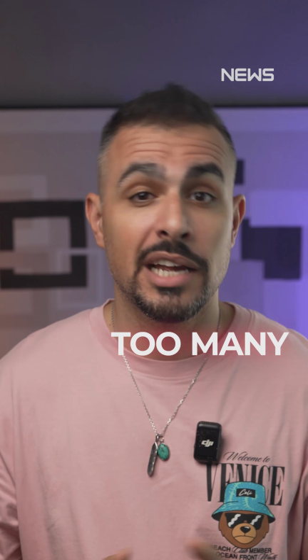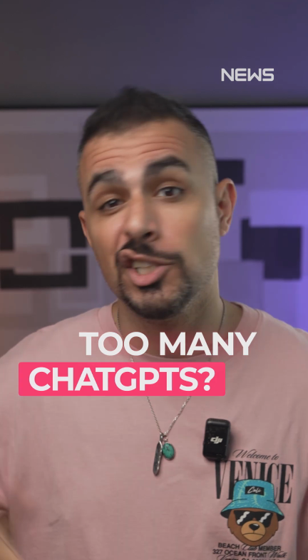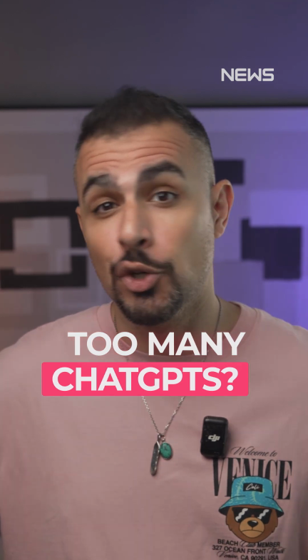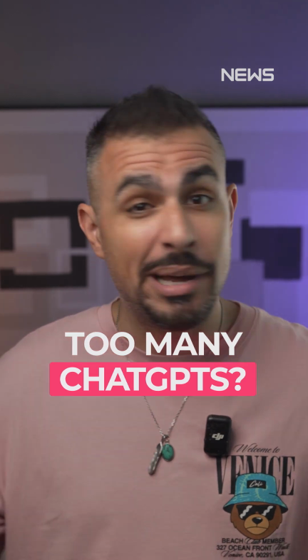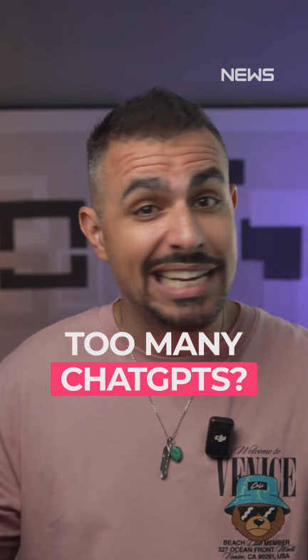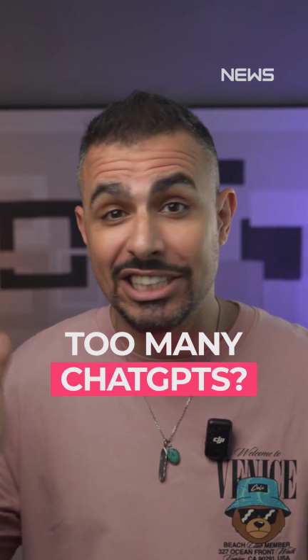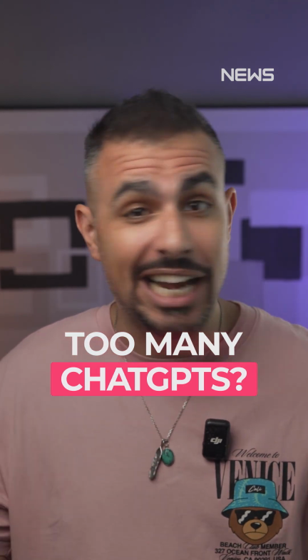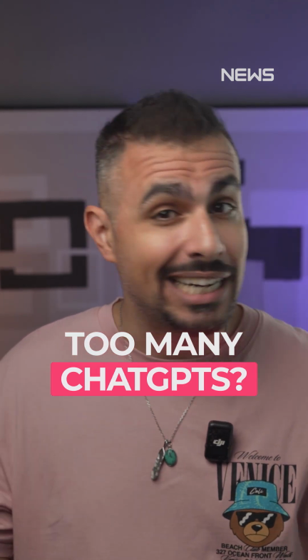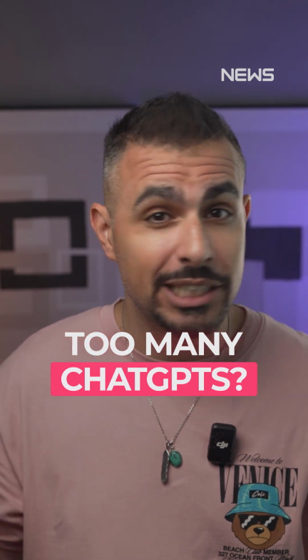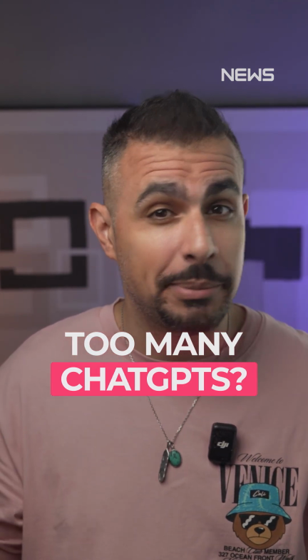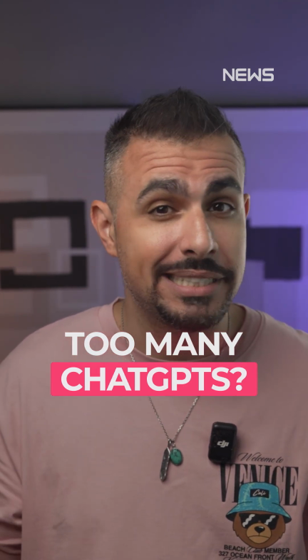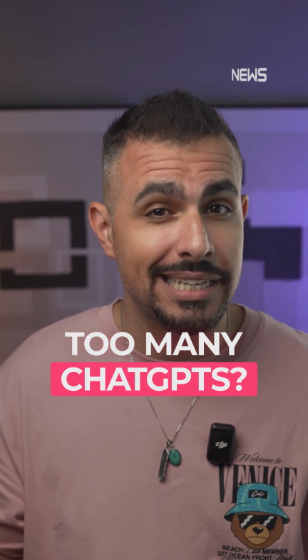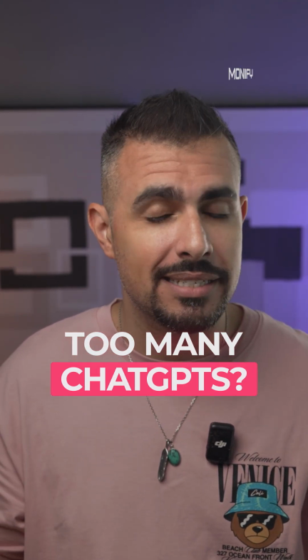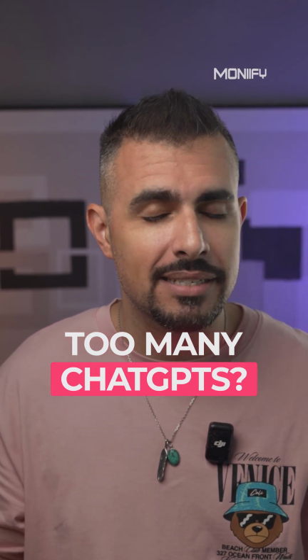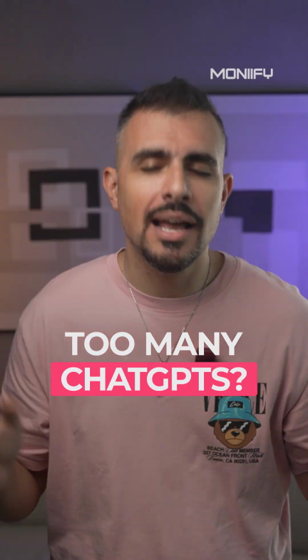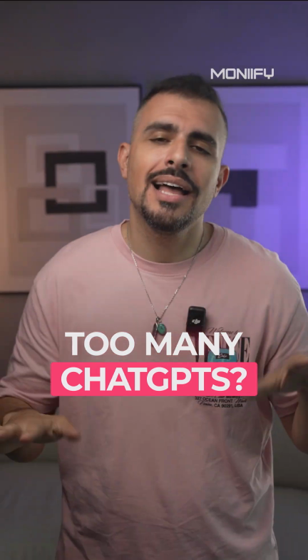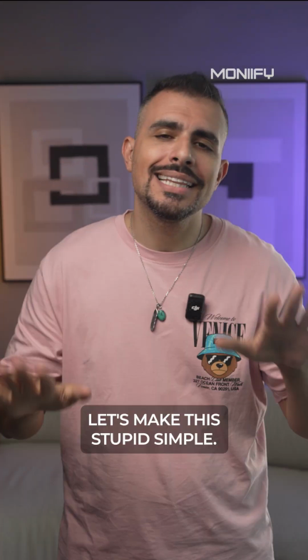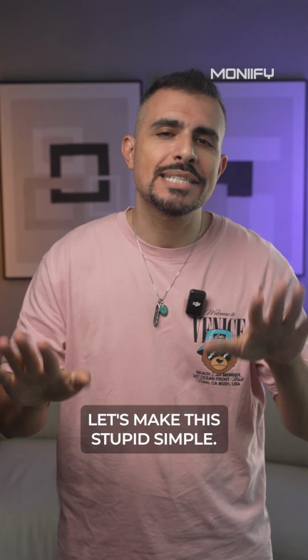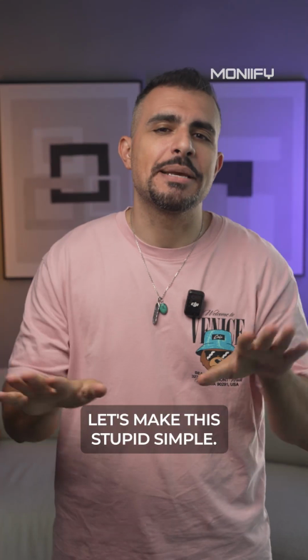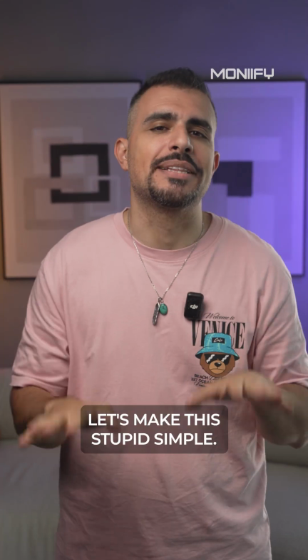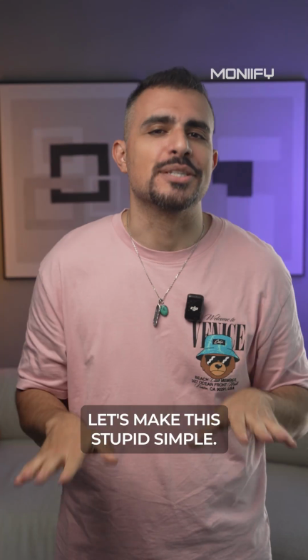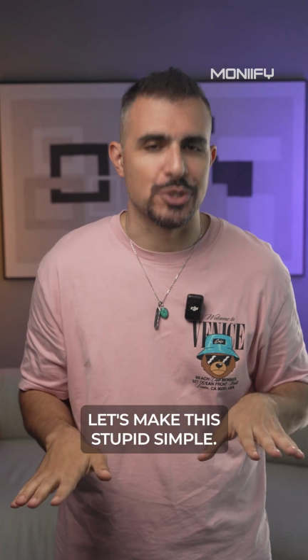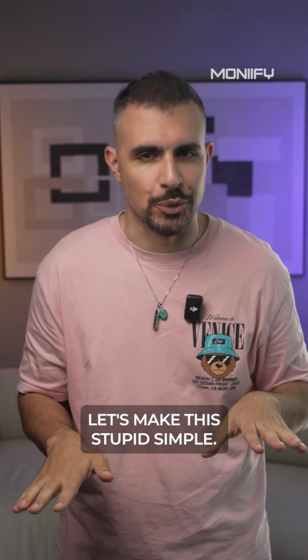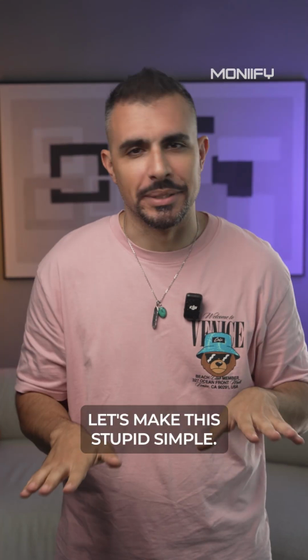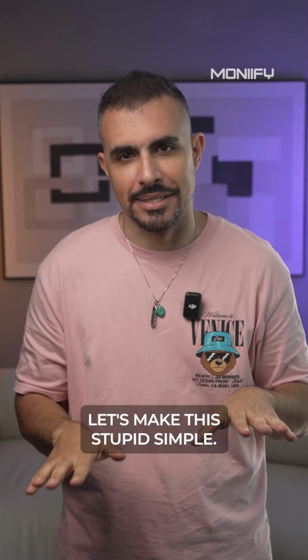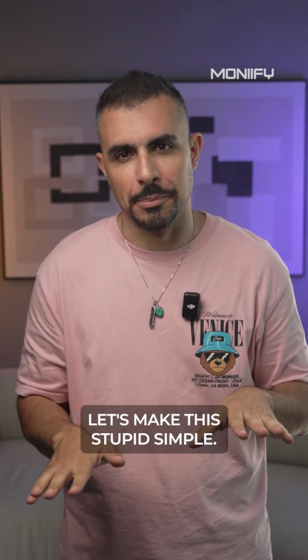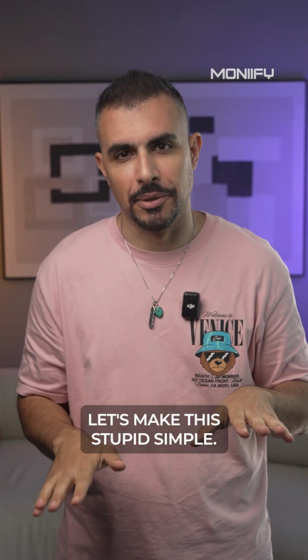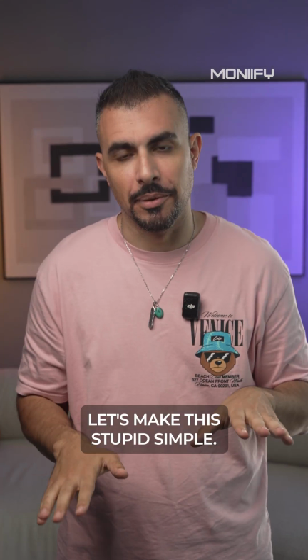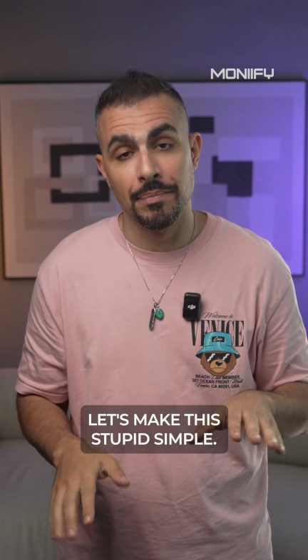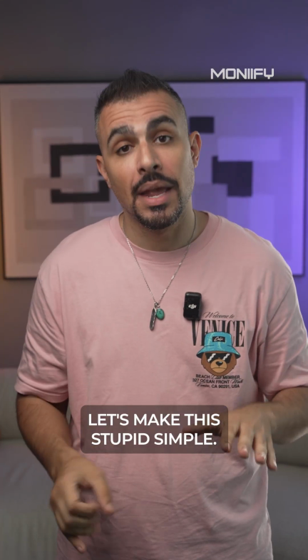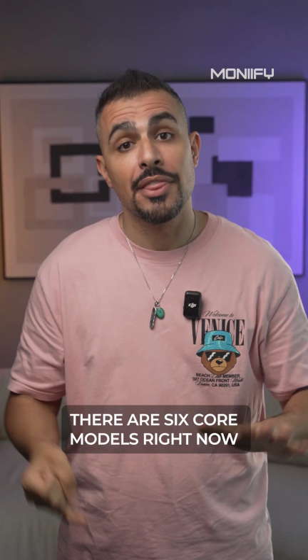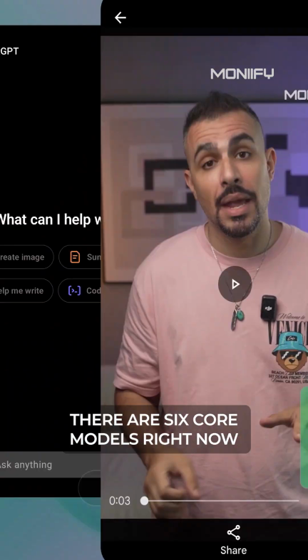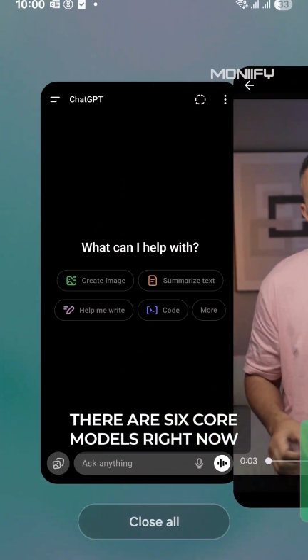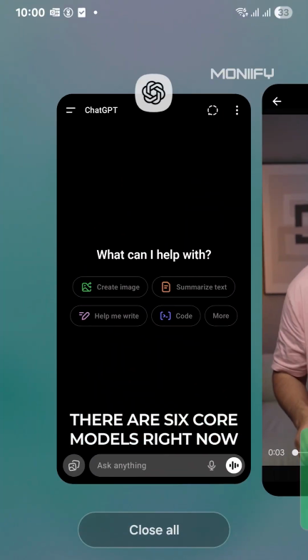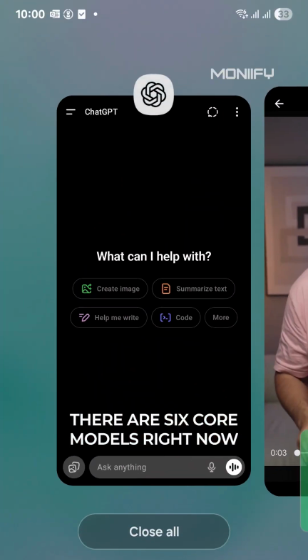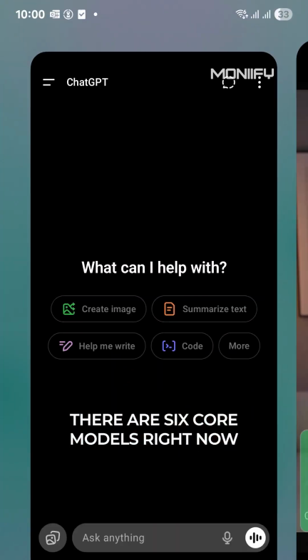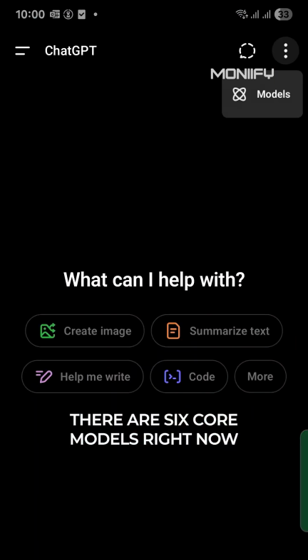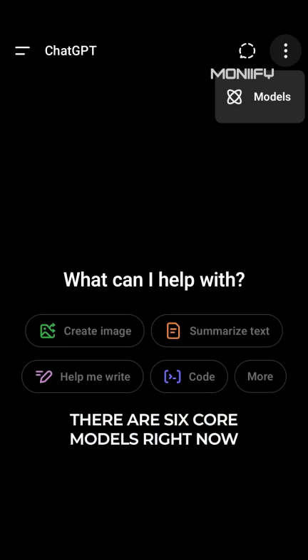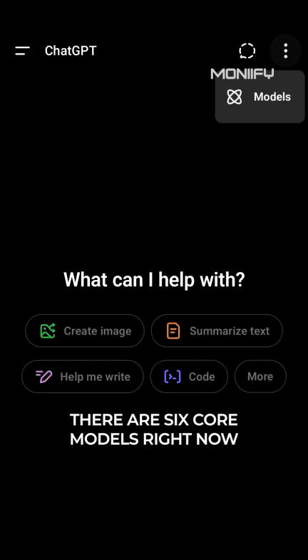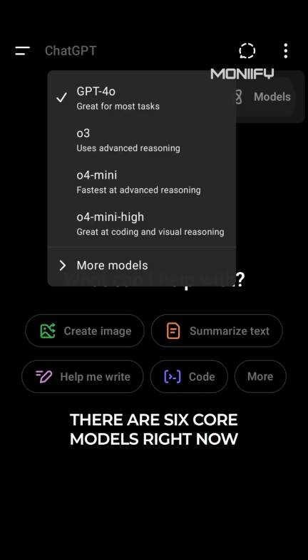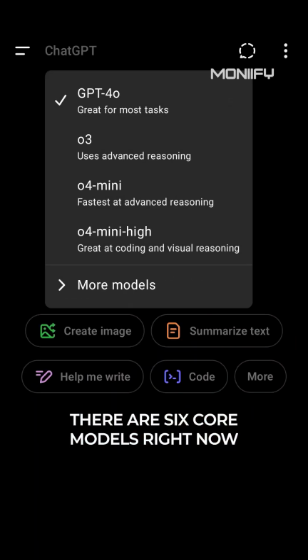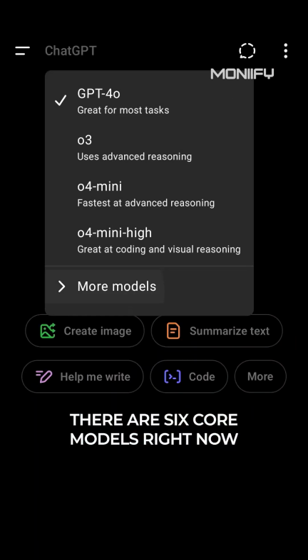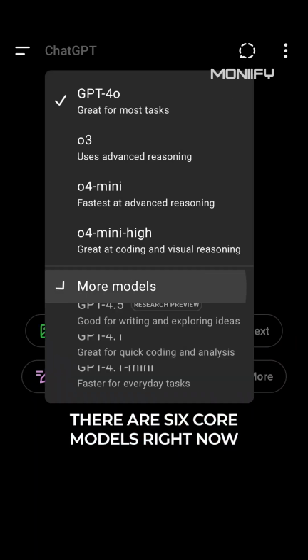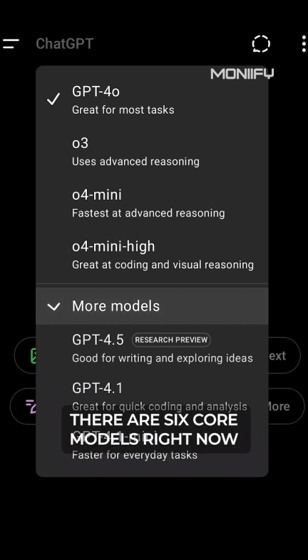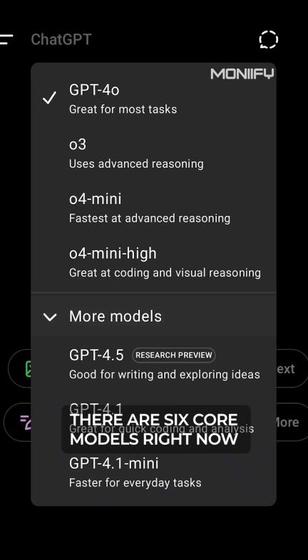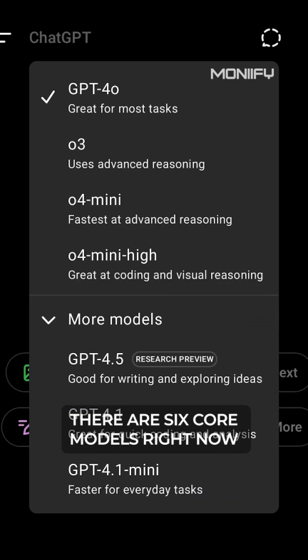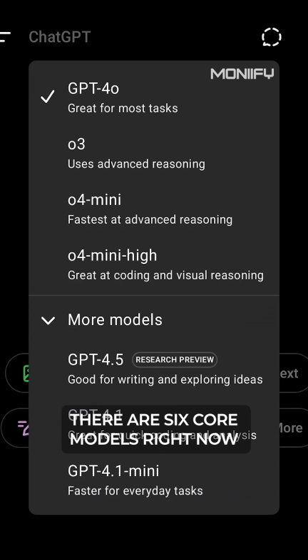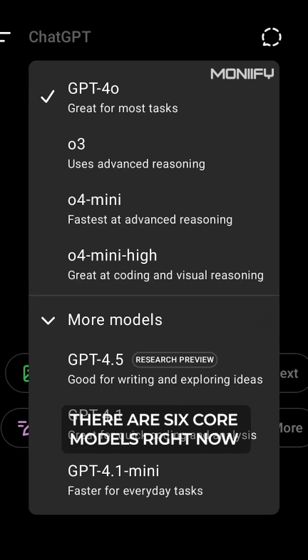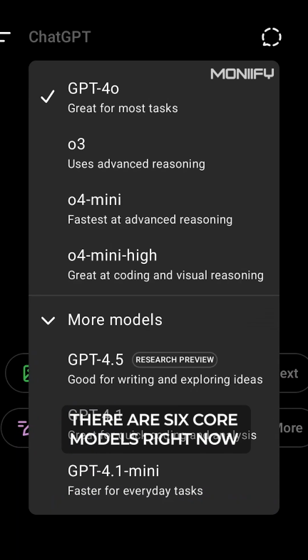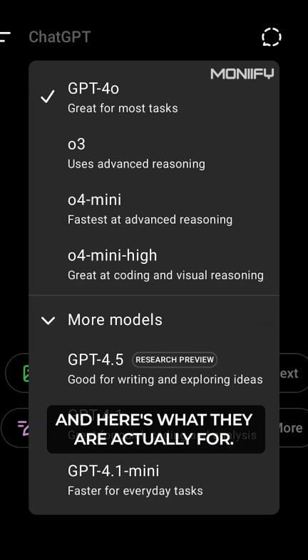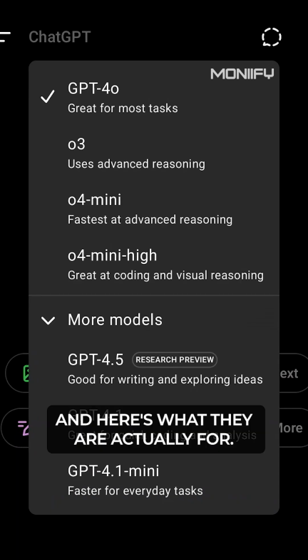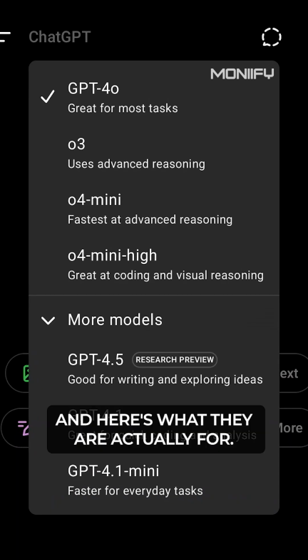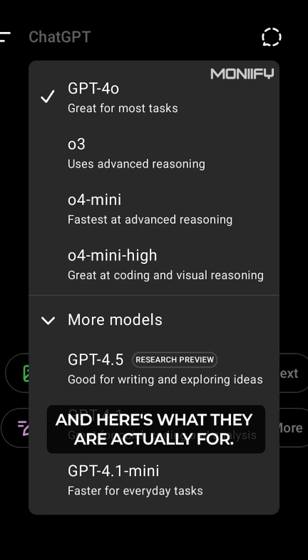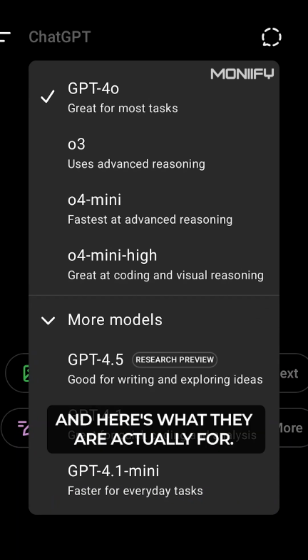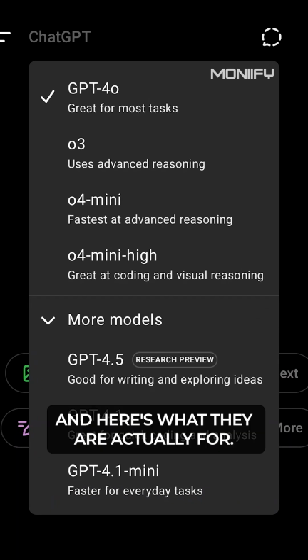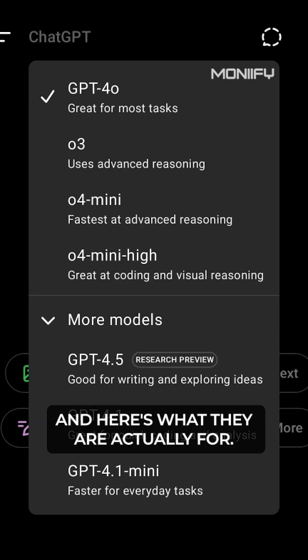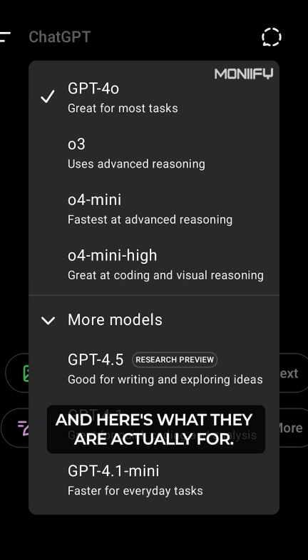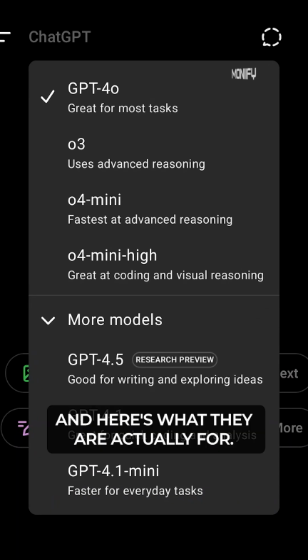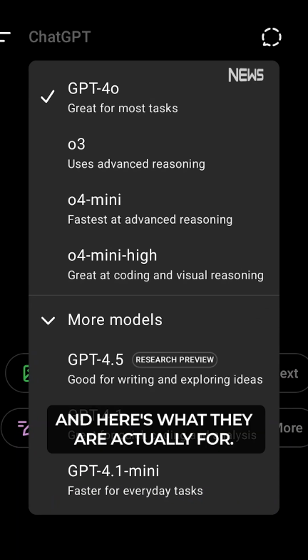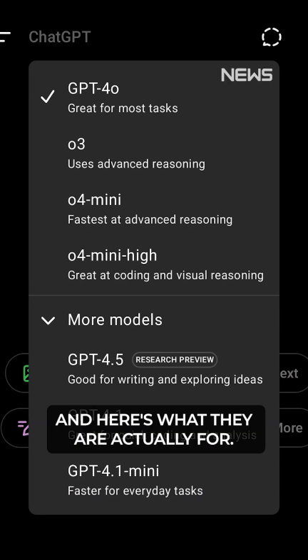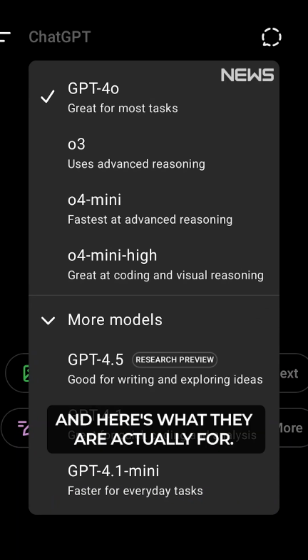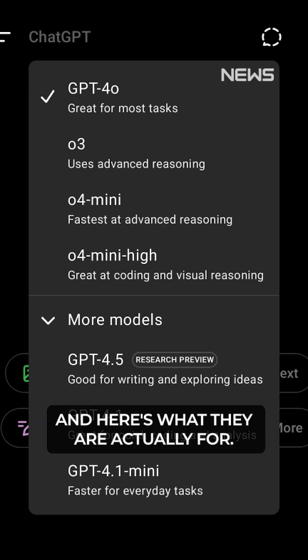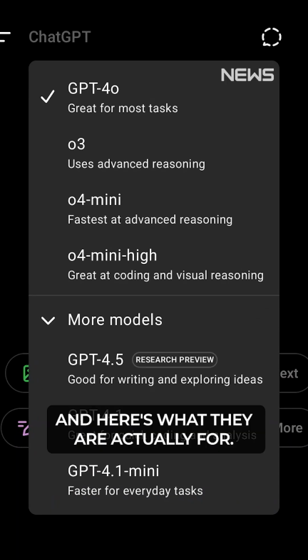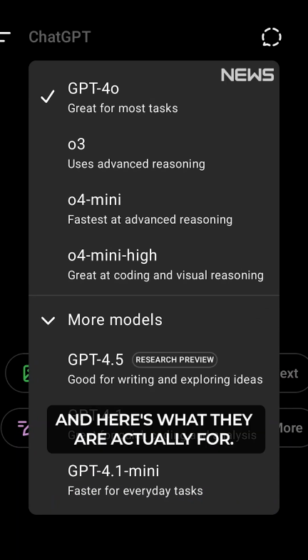Too many ChatGPTs? Let's make this stupid simple. There are six core models right now, and here's what they're actually for.